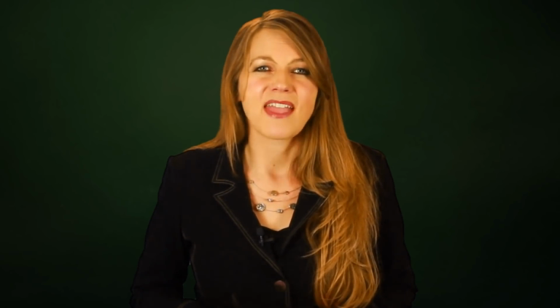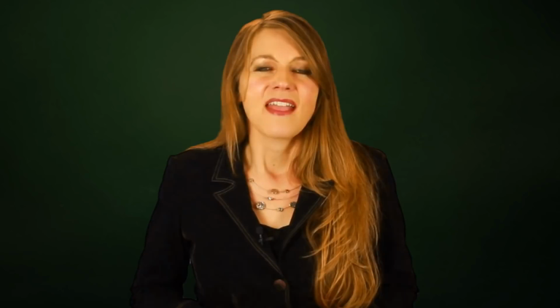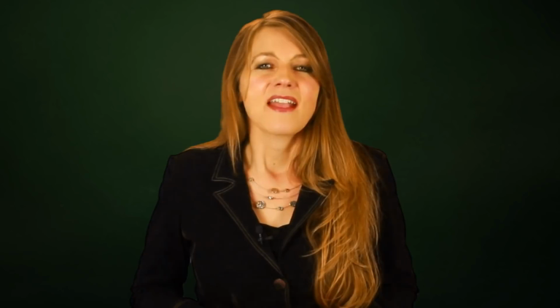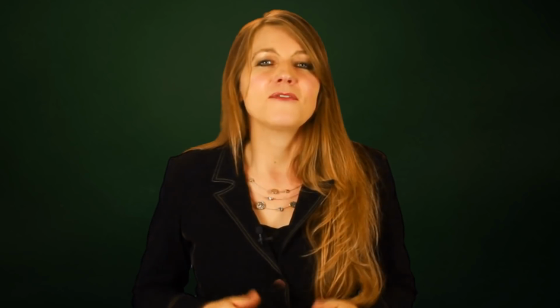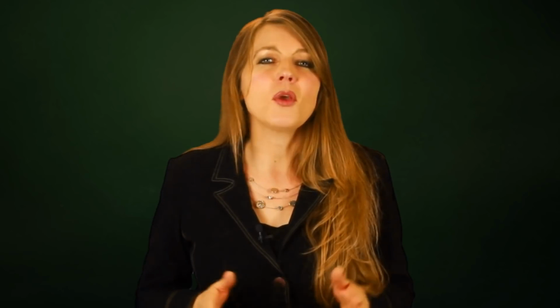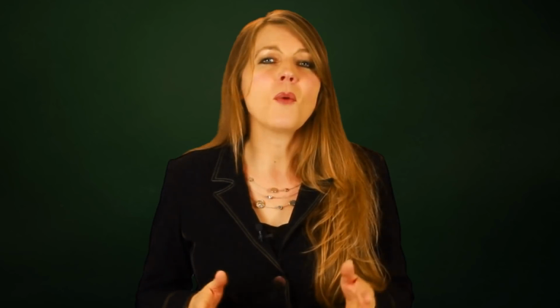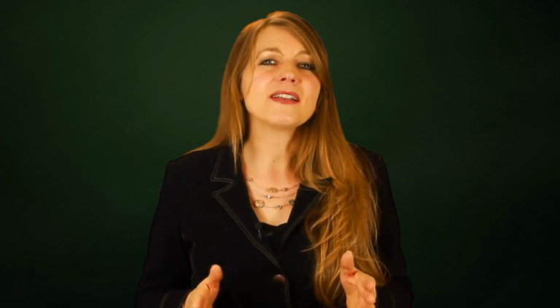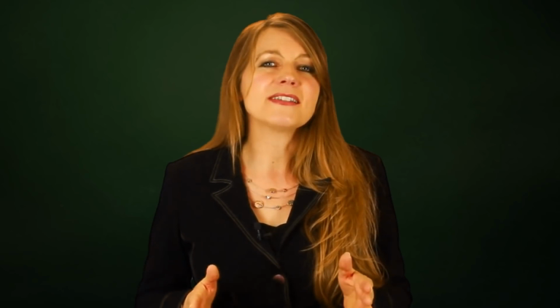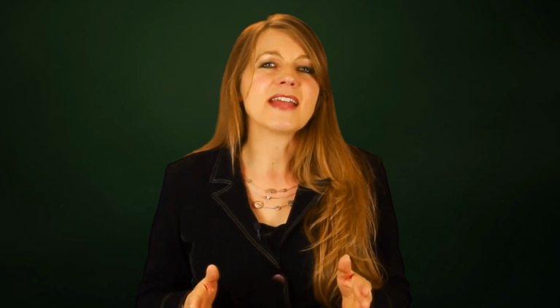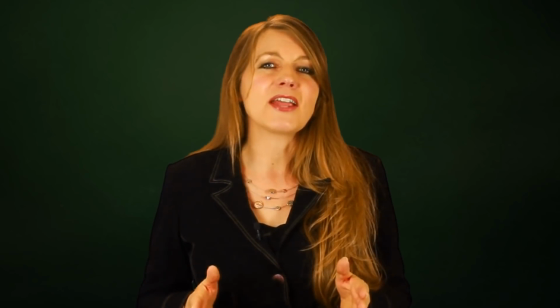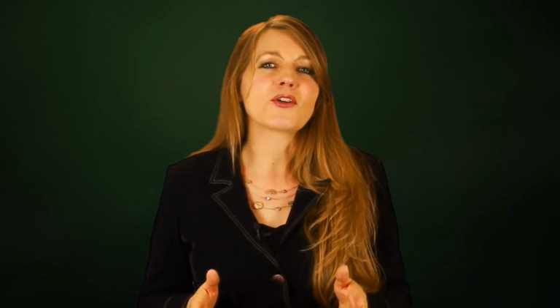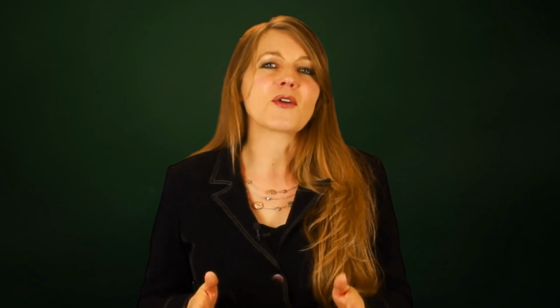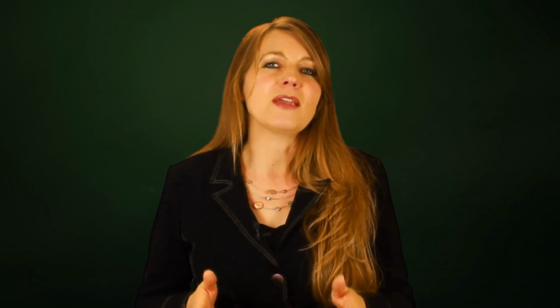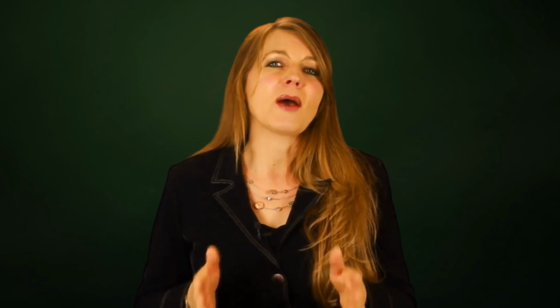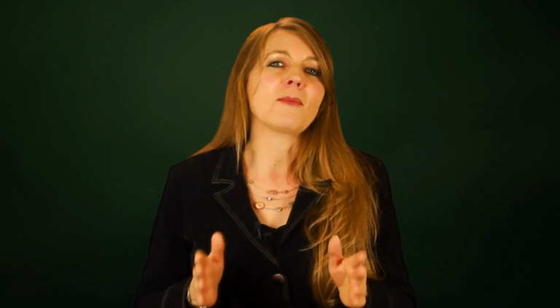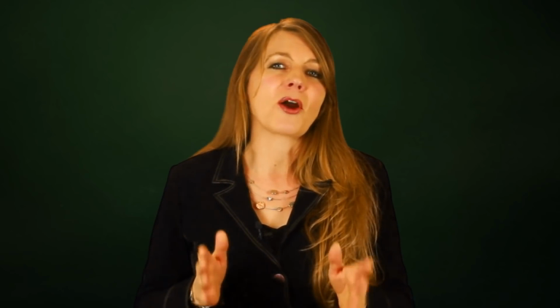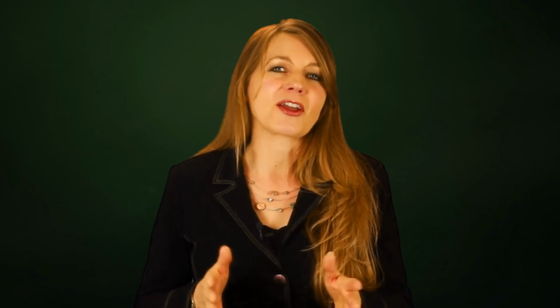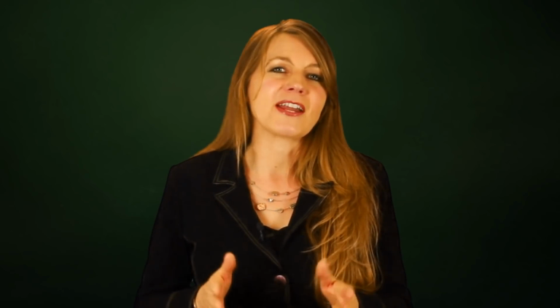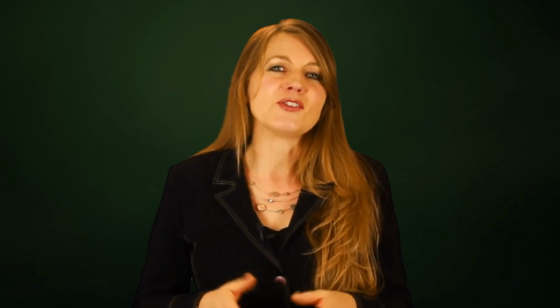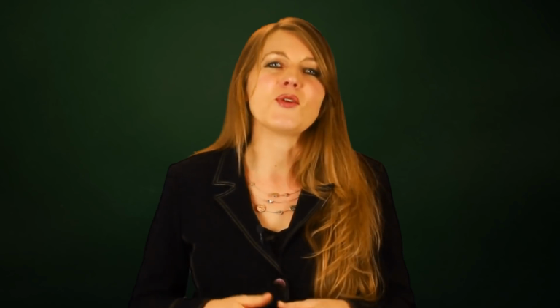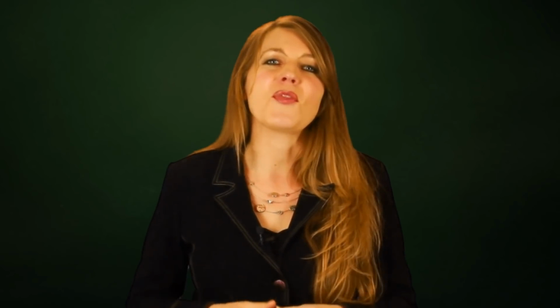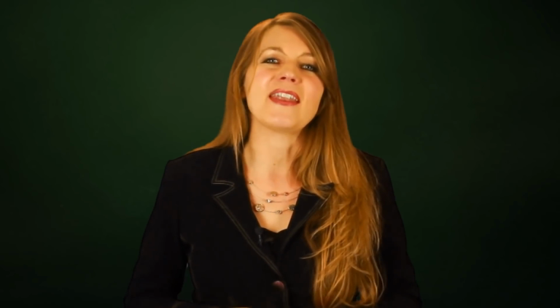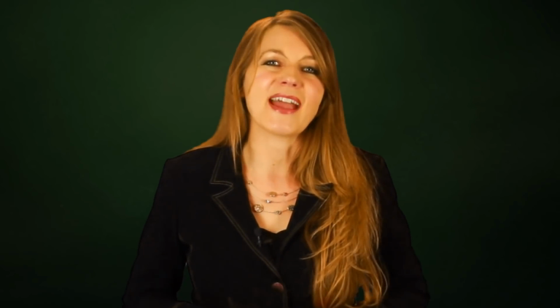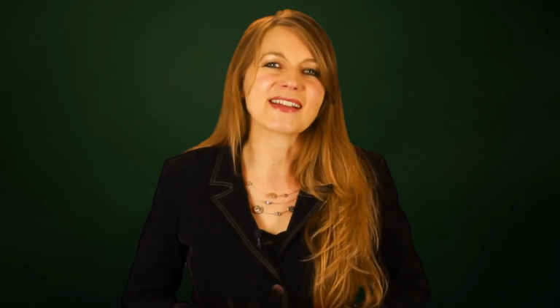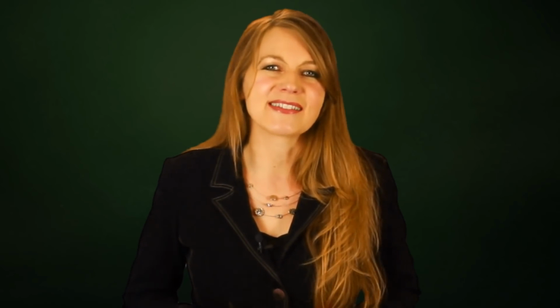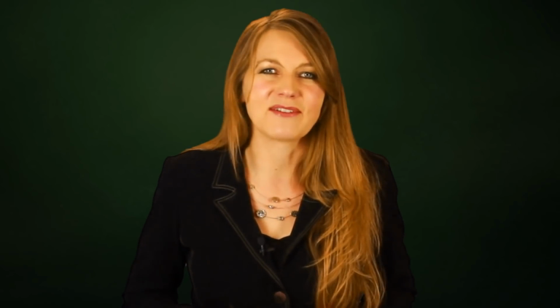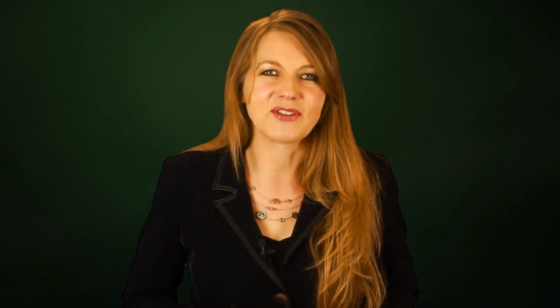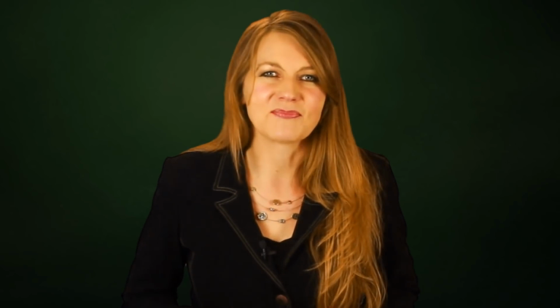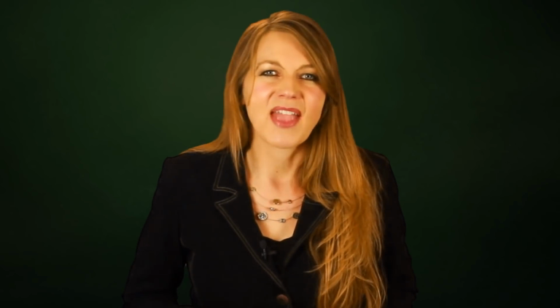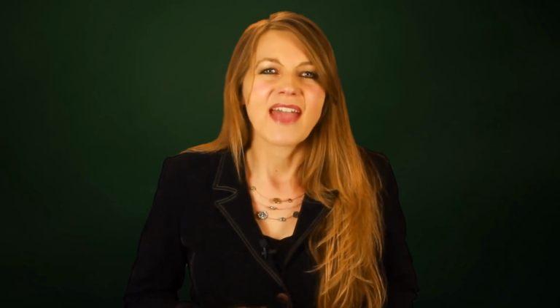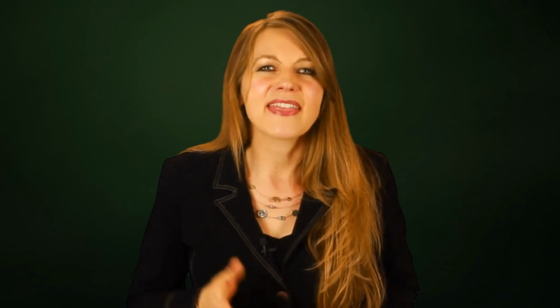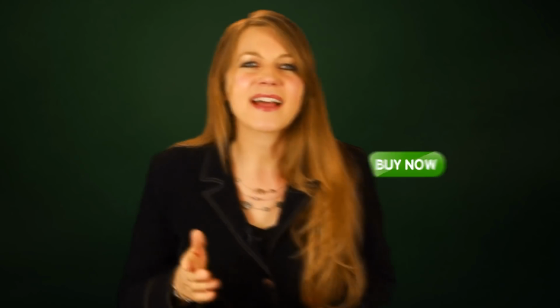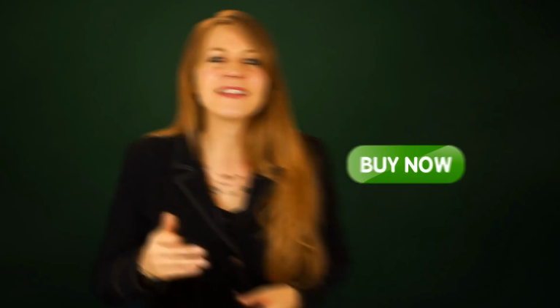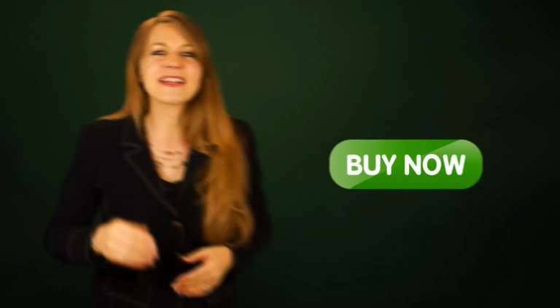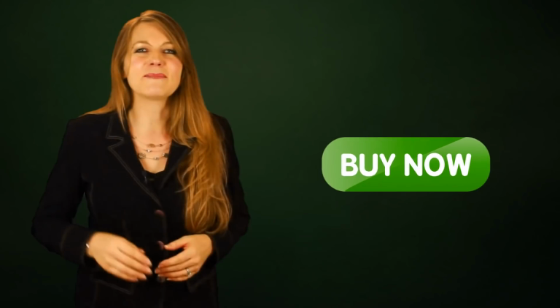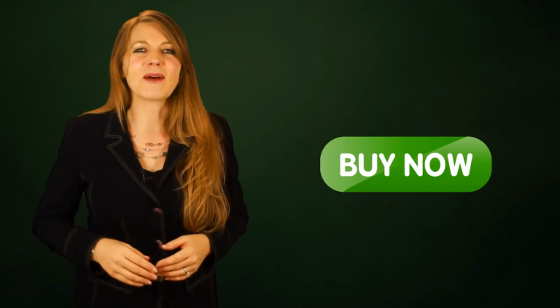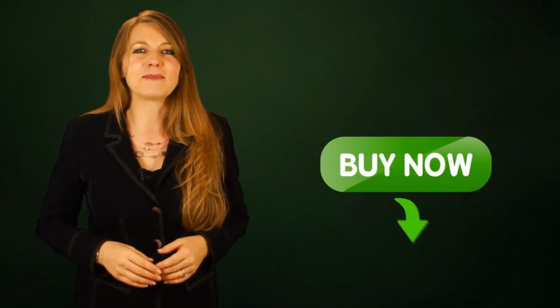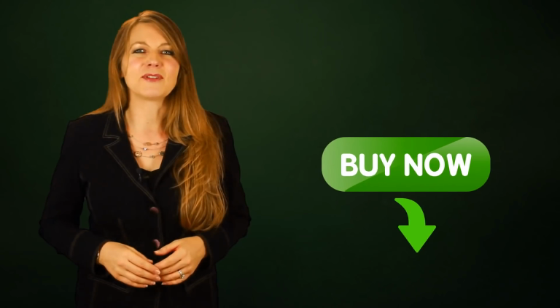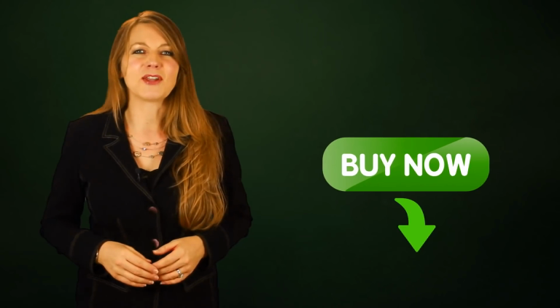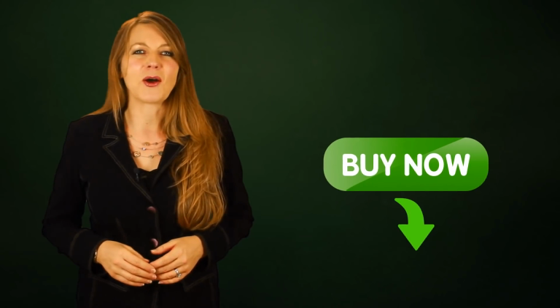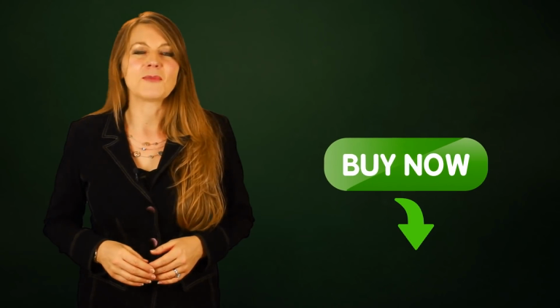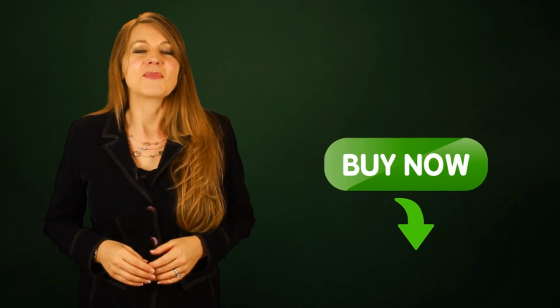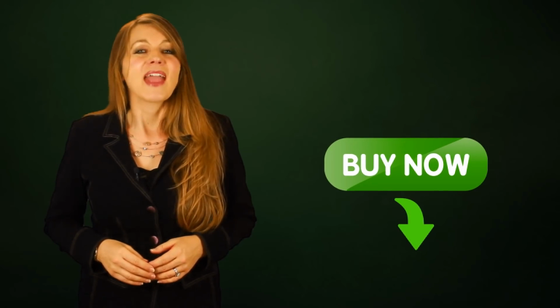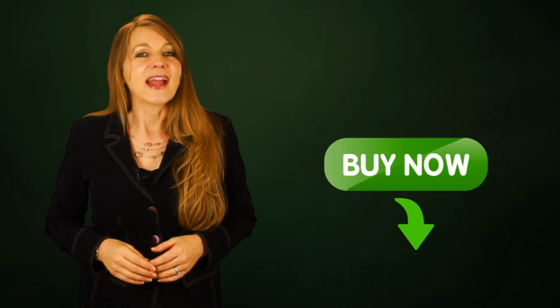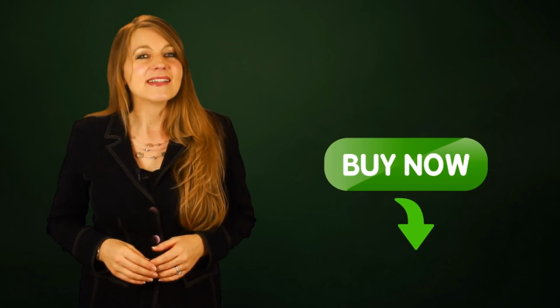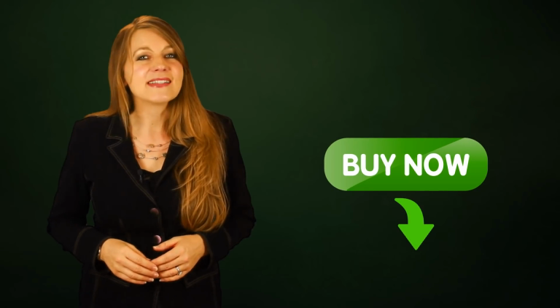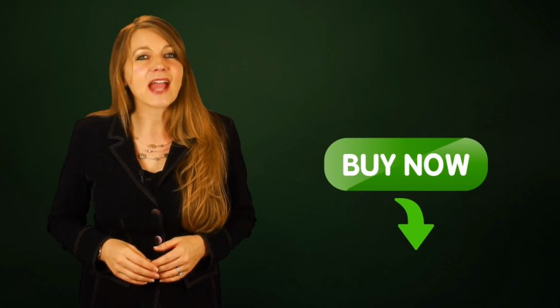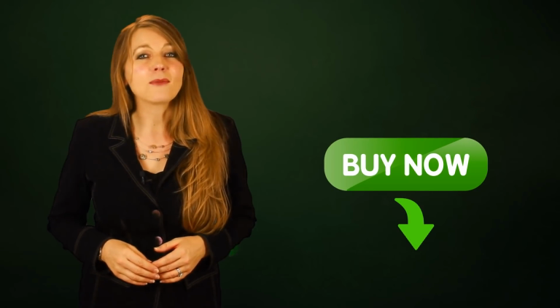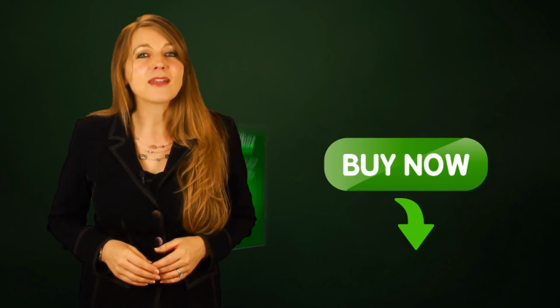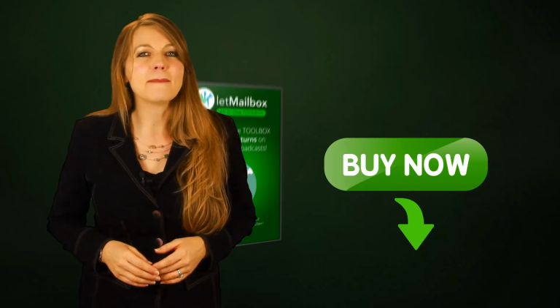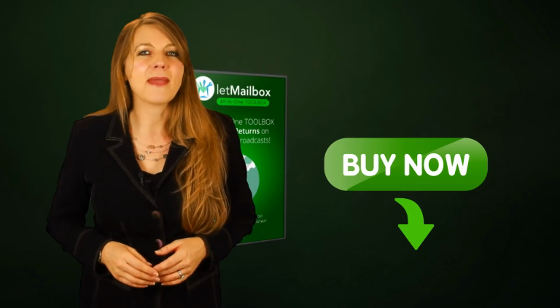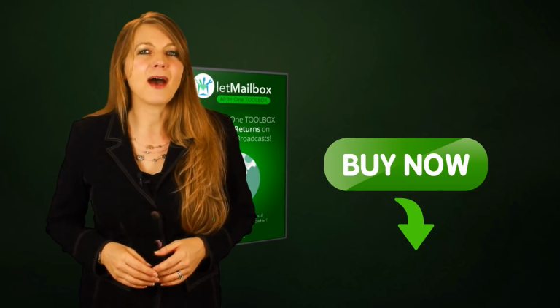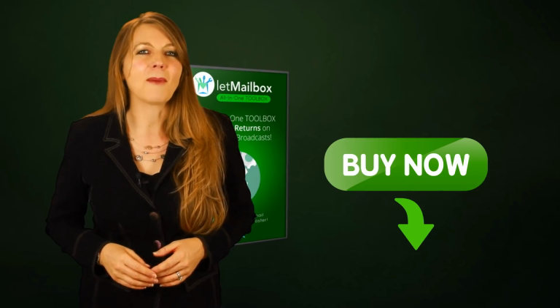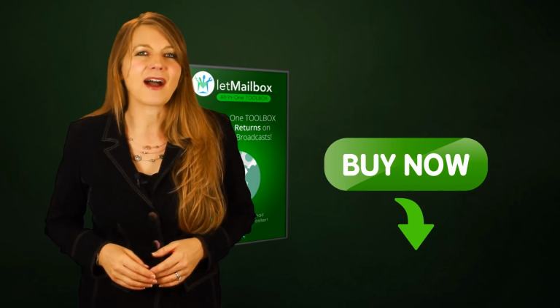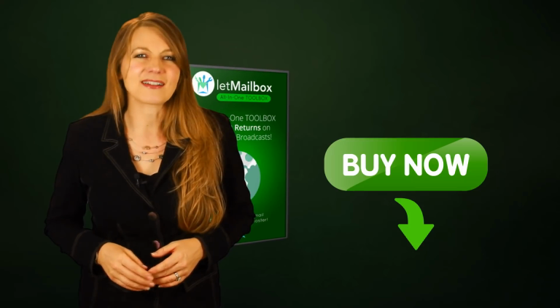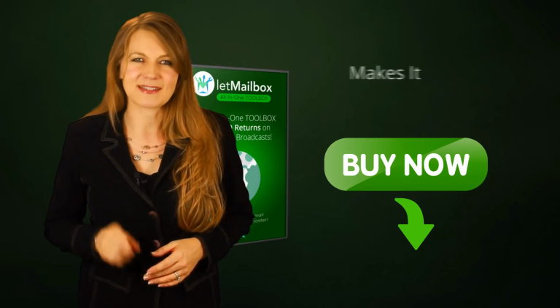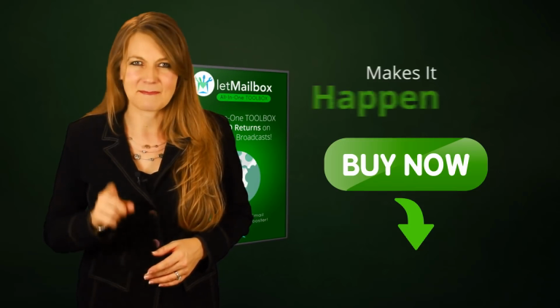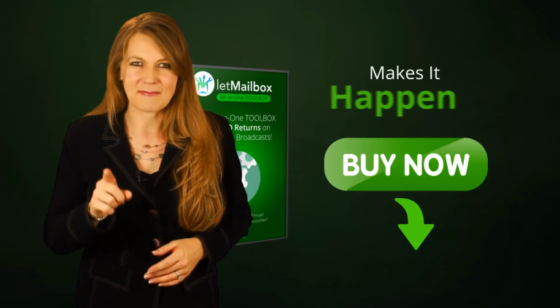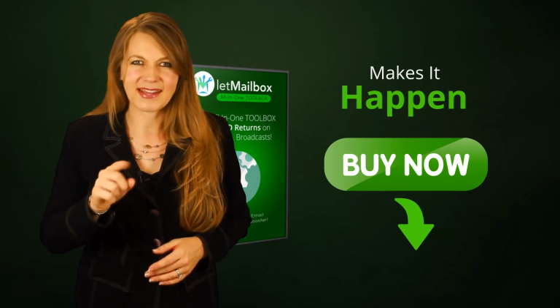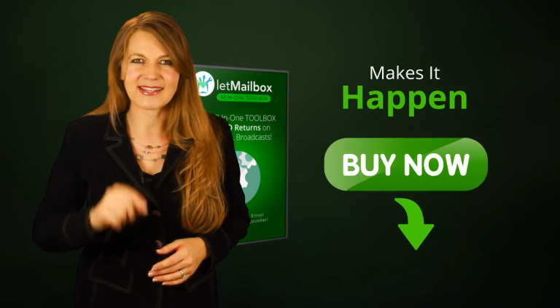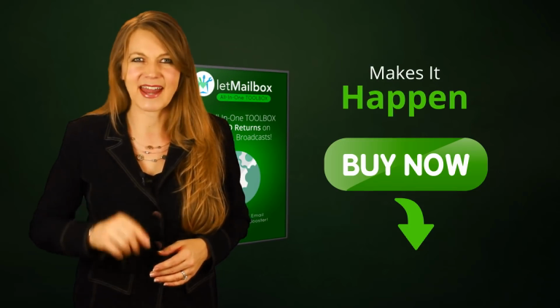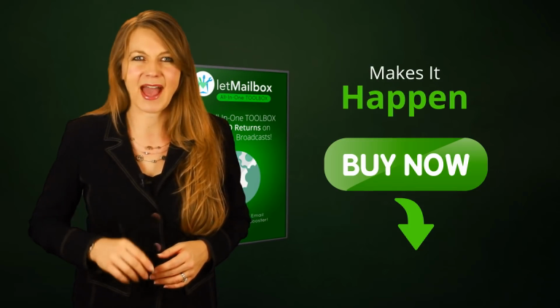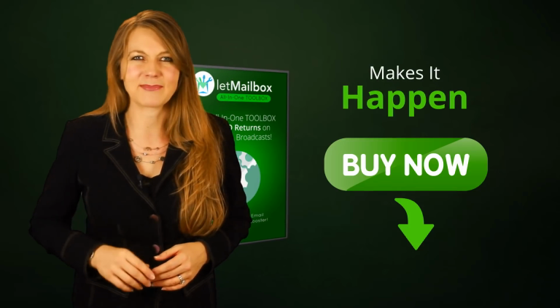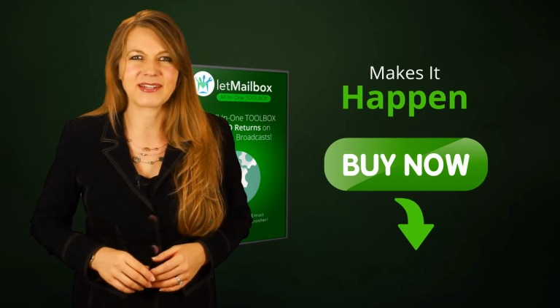If you want to take your email marketing to the next level, then click the button below and see how Let Mailbox makes it happen.